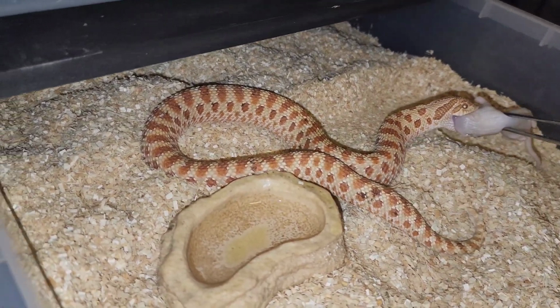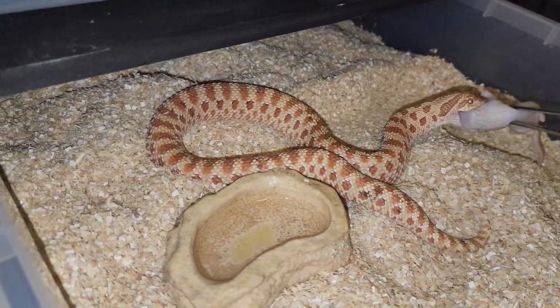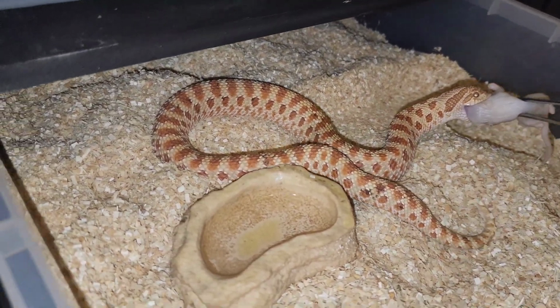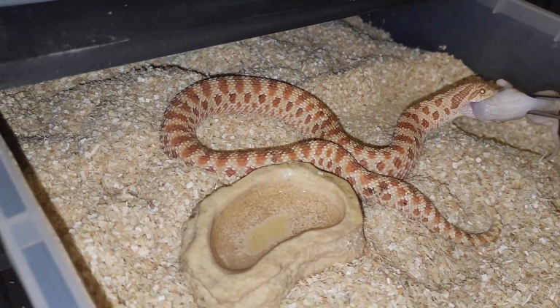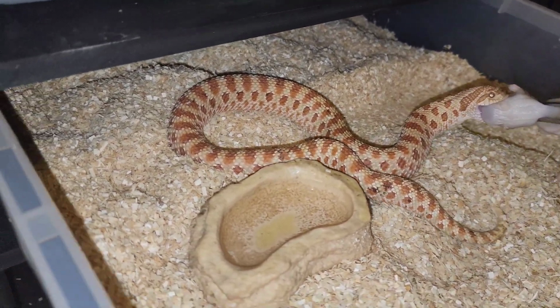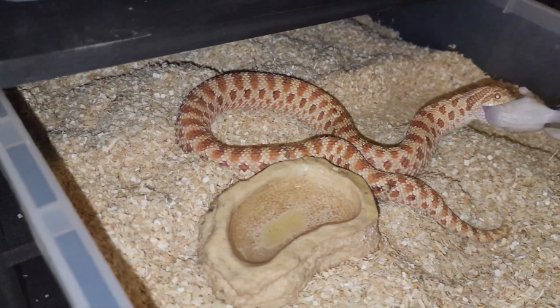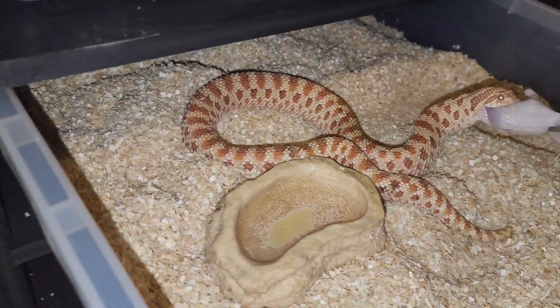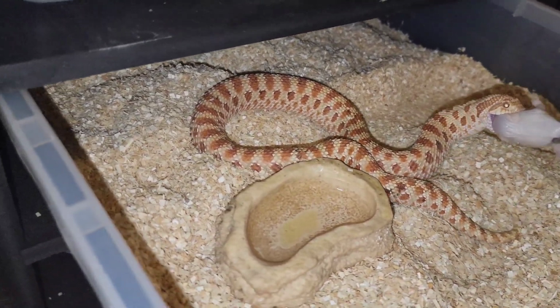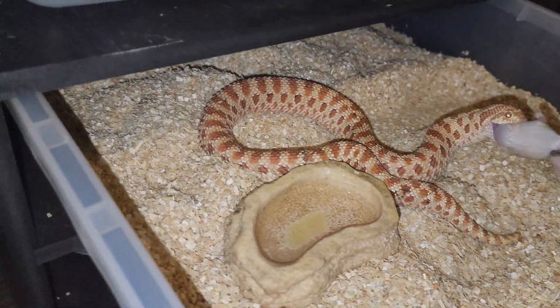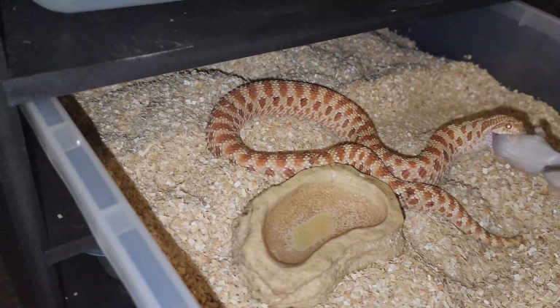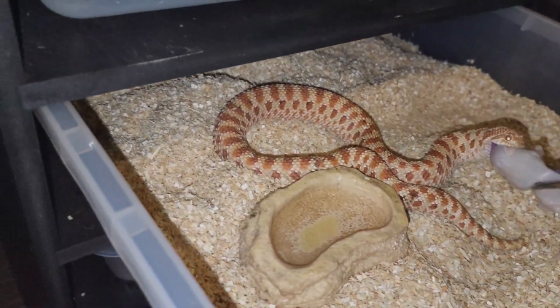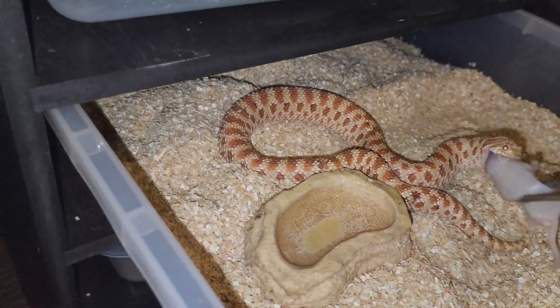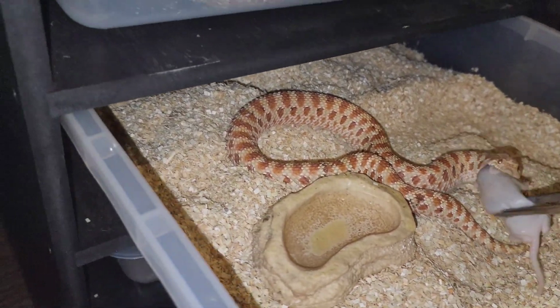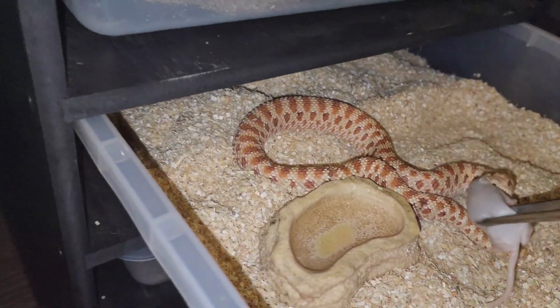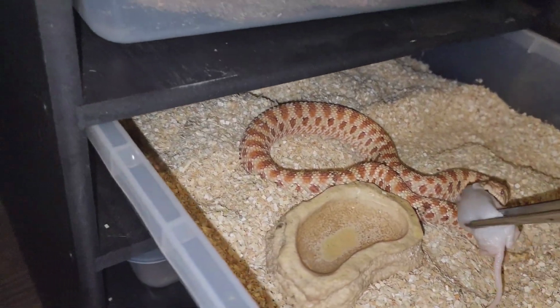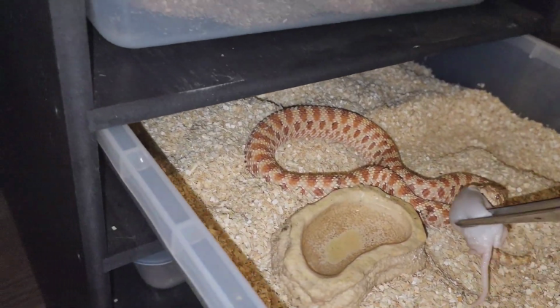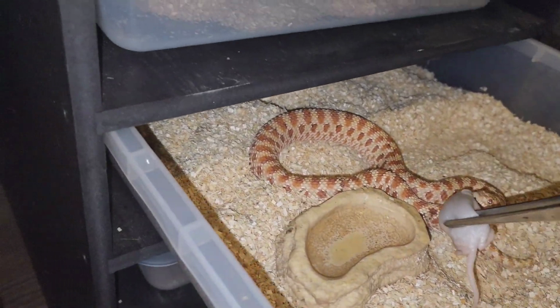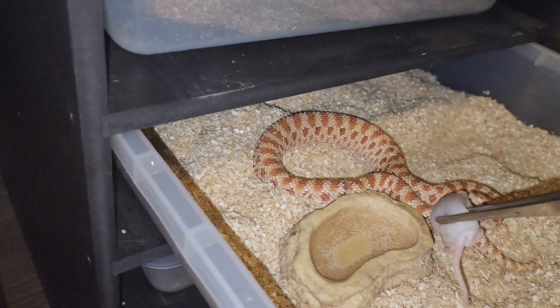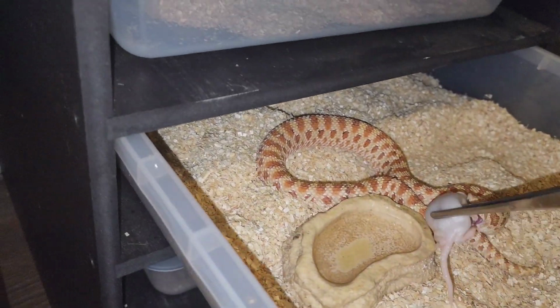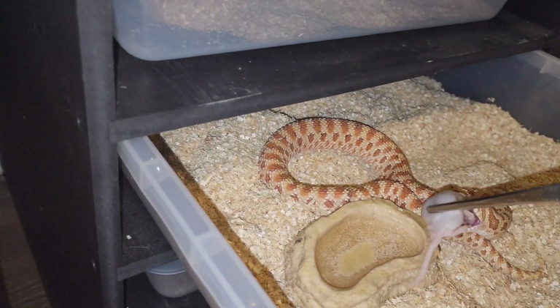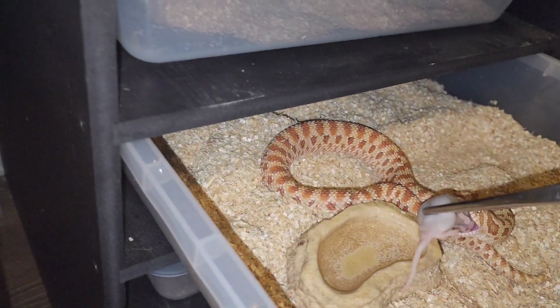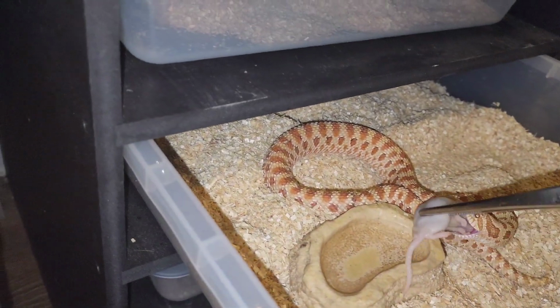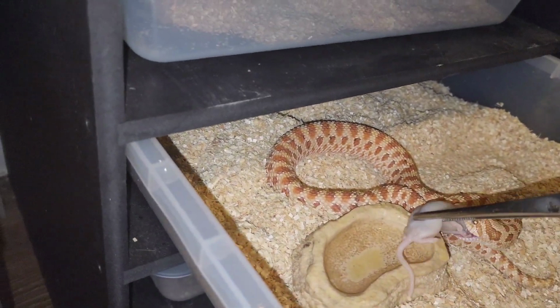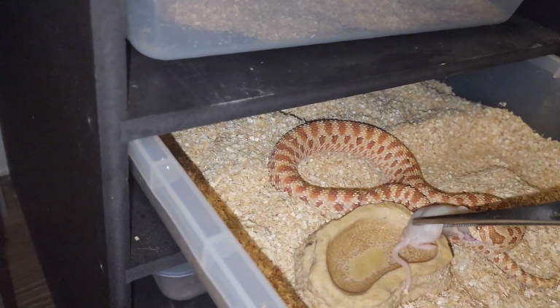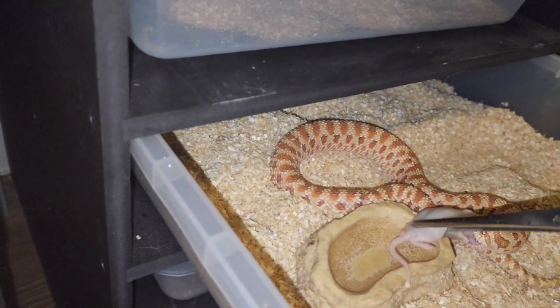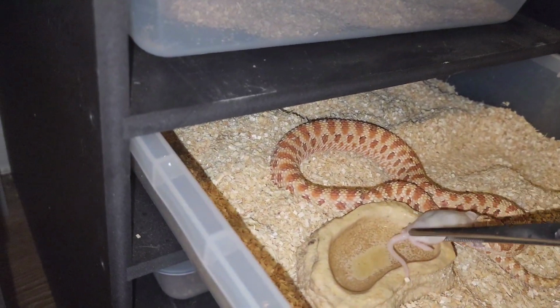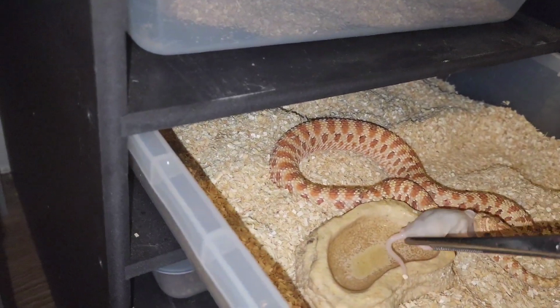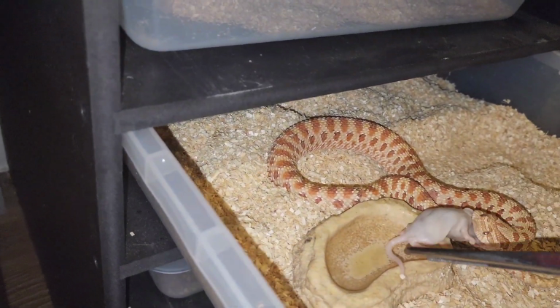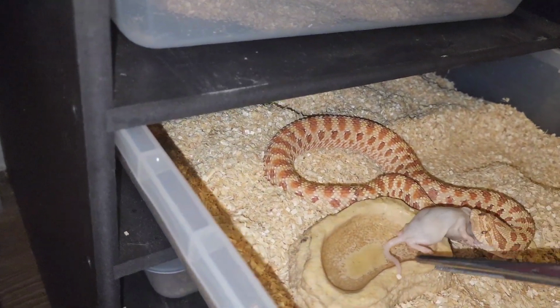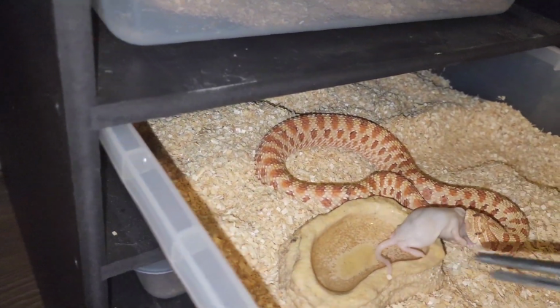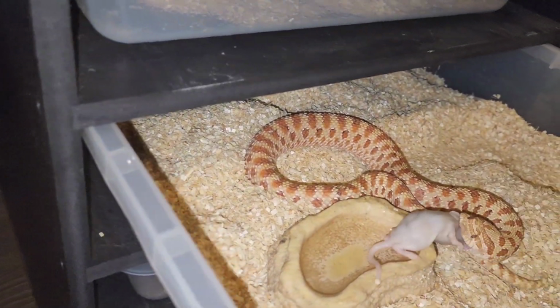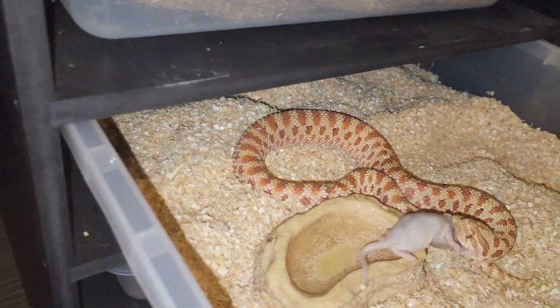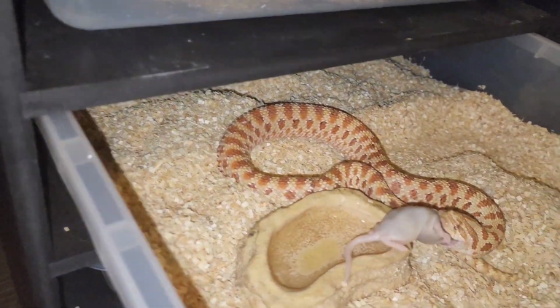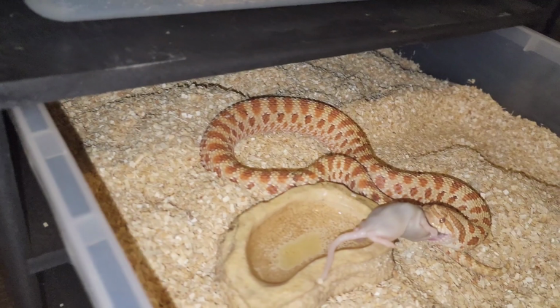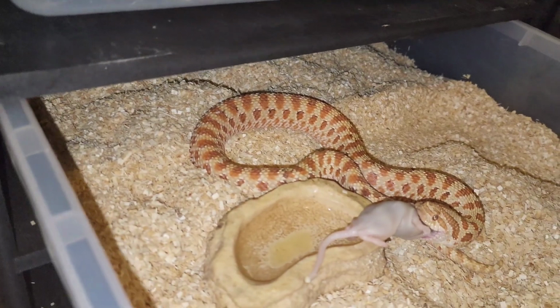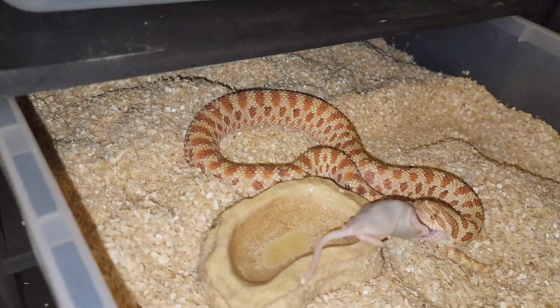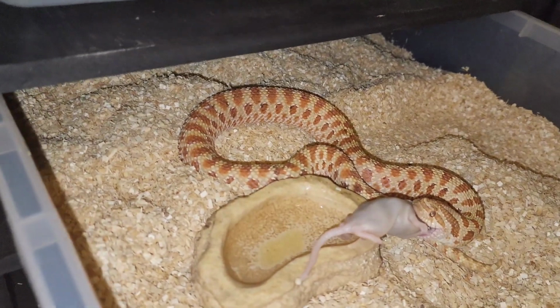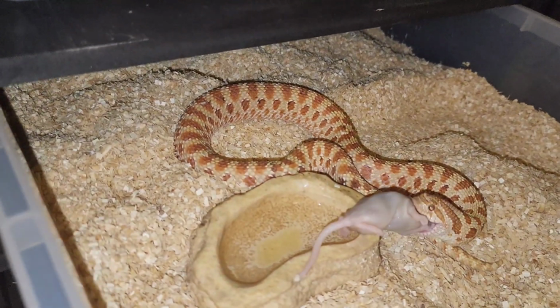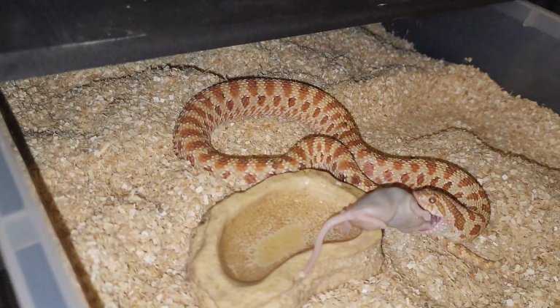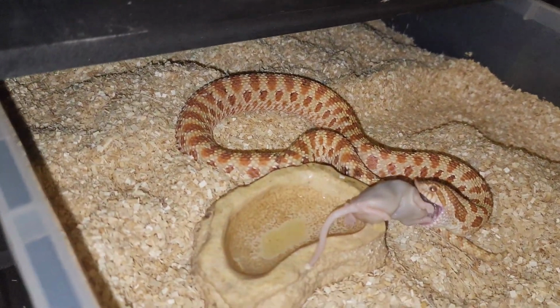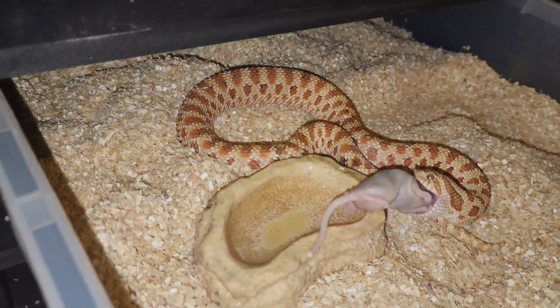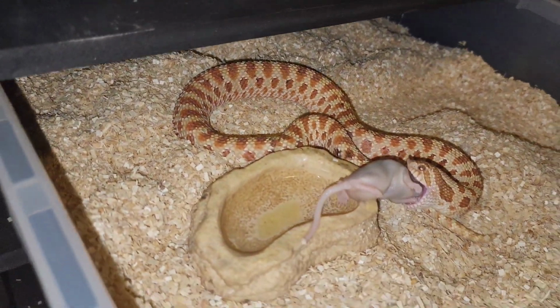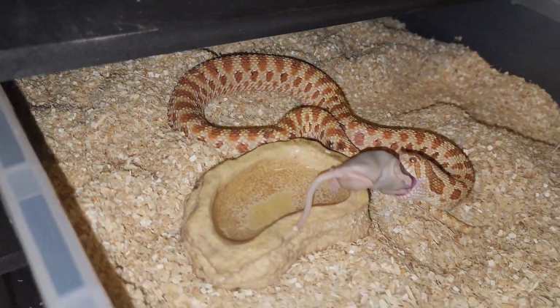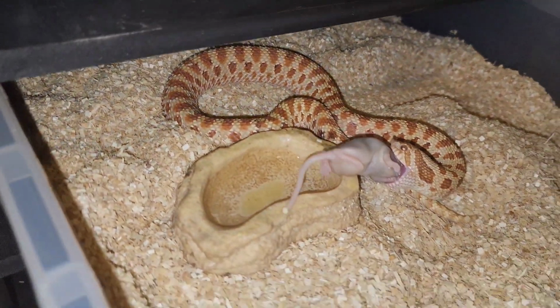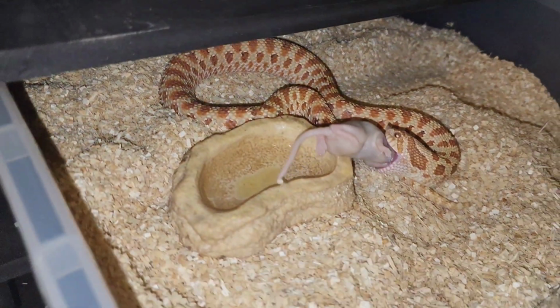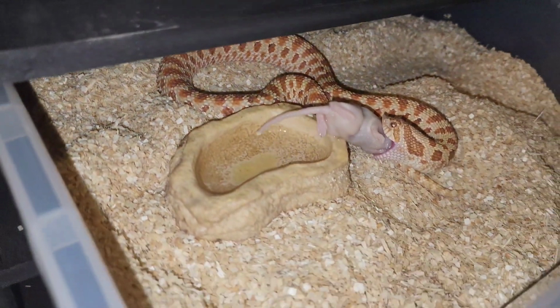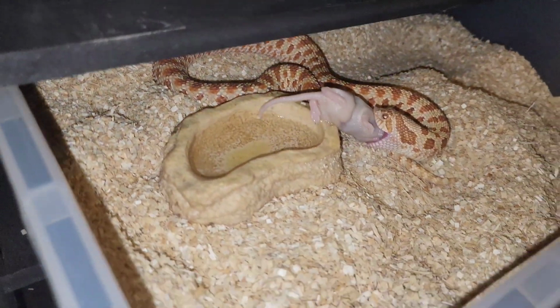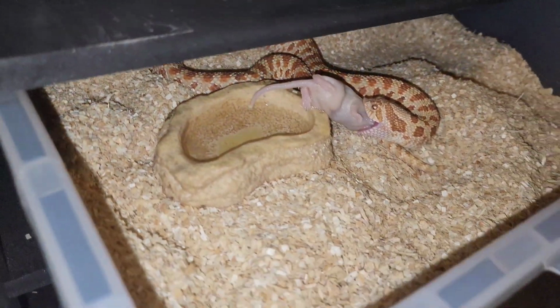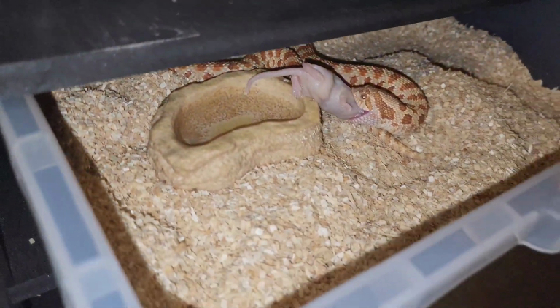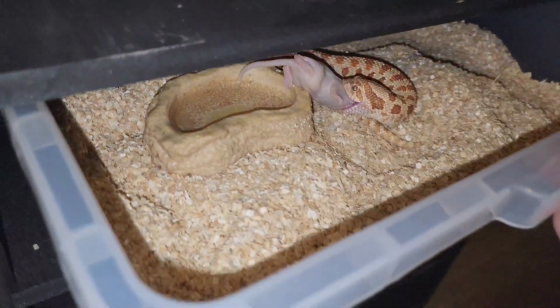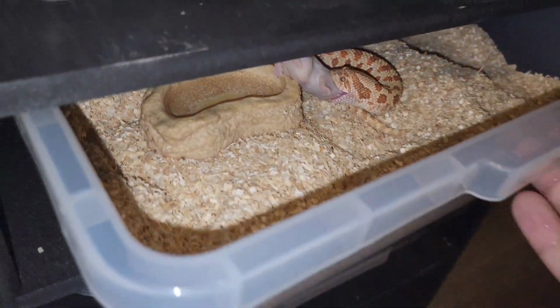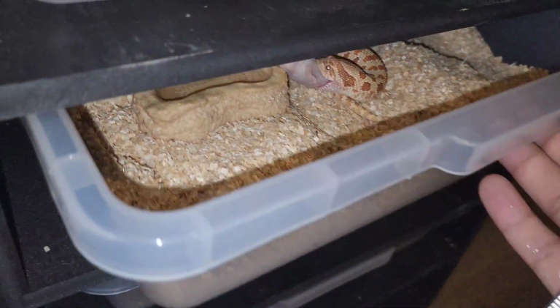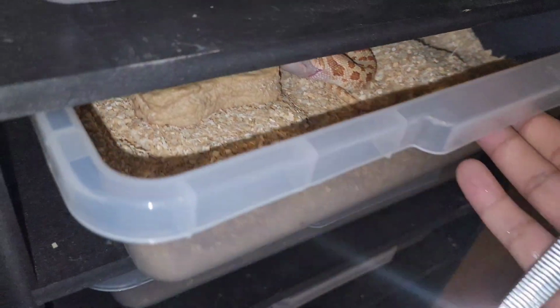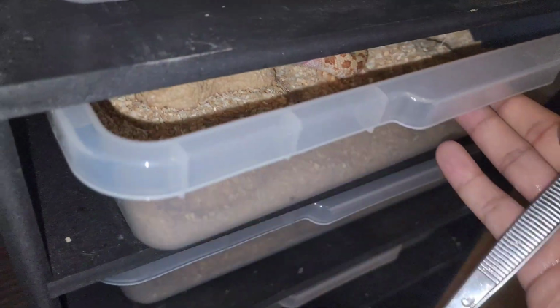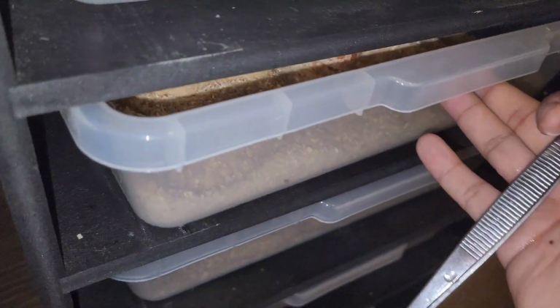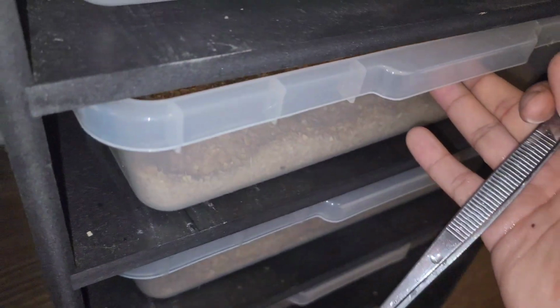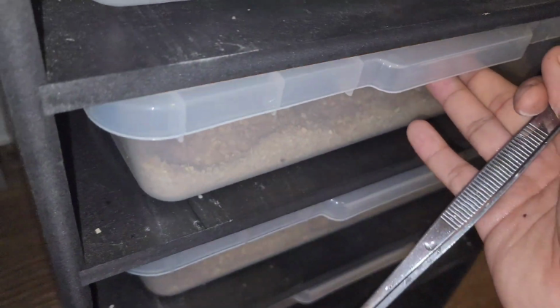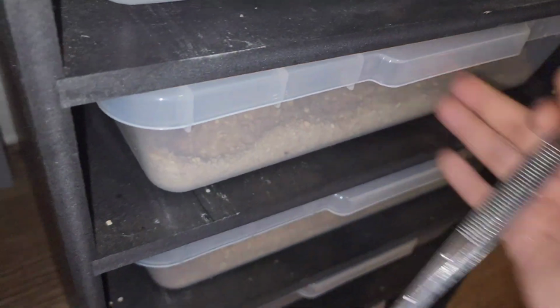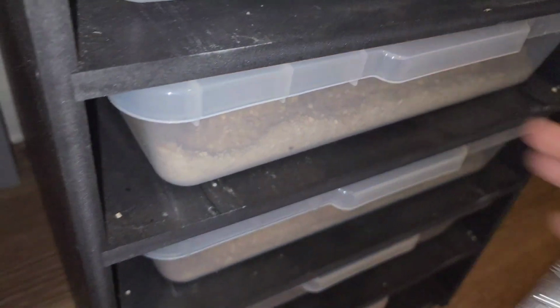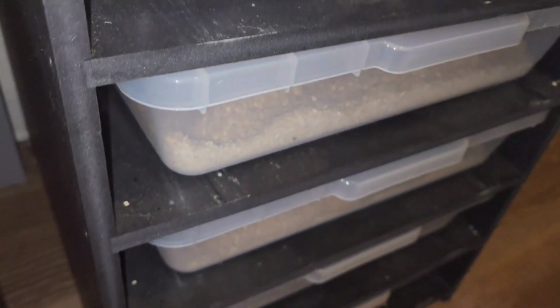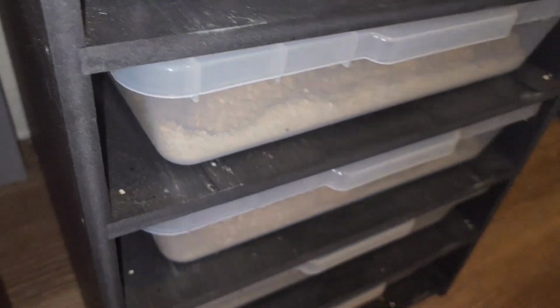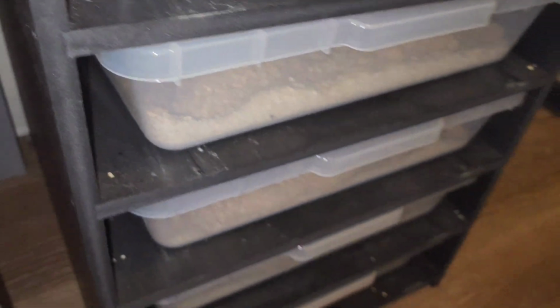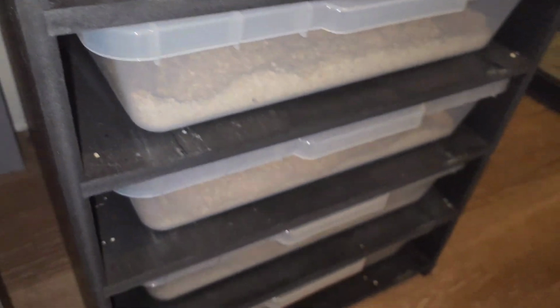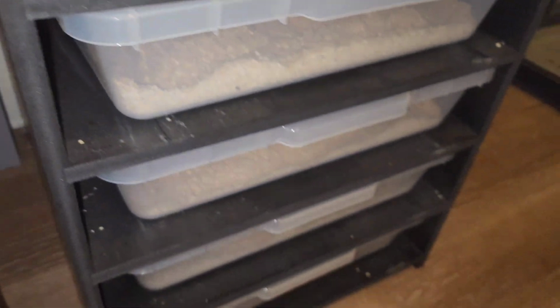There we go. I'm pretty sure she's about to shed soon — she looks dull and her eyes look extra glossy.